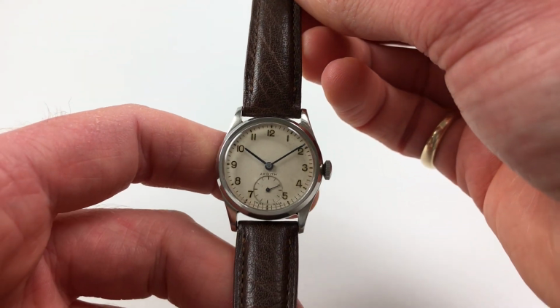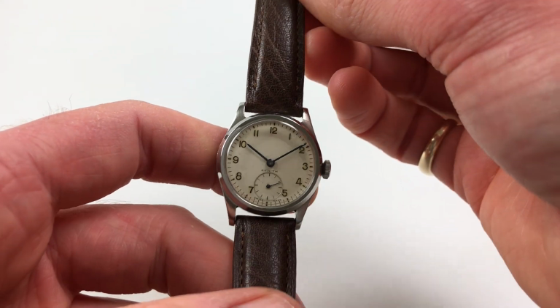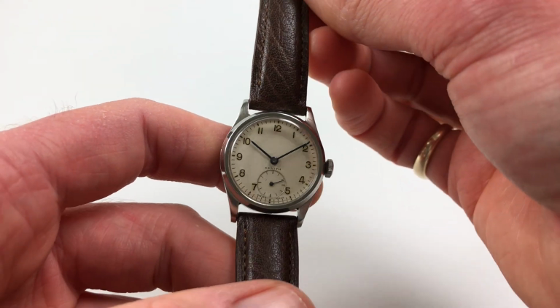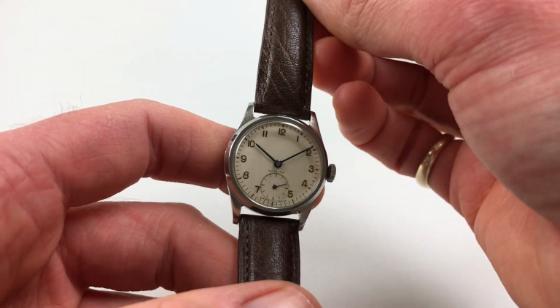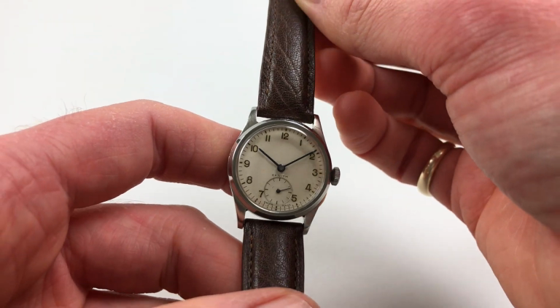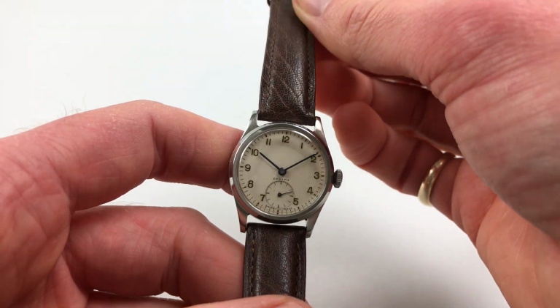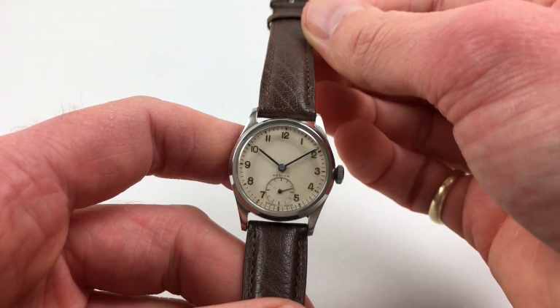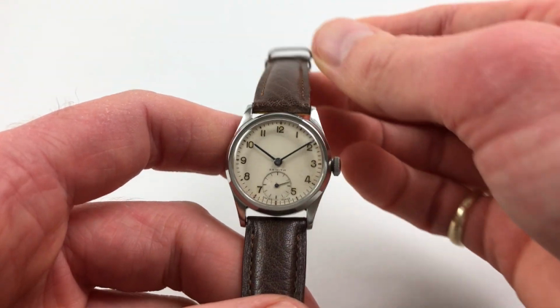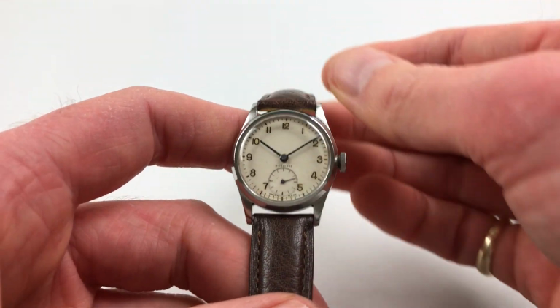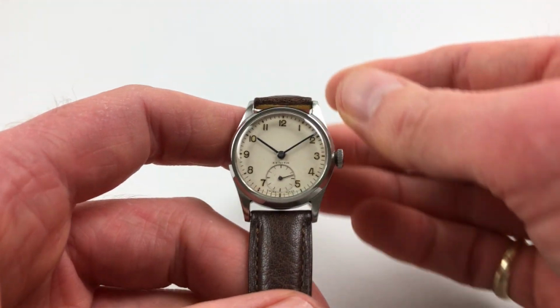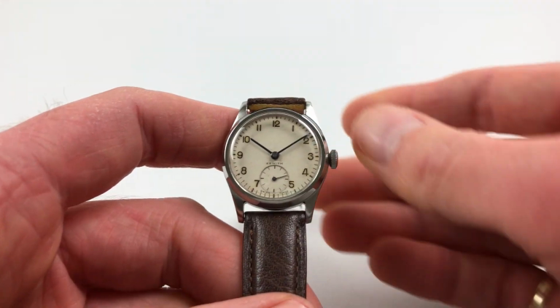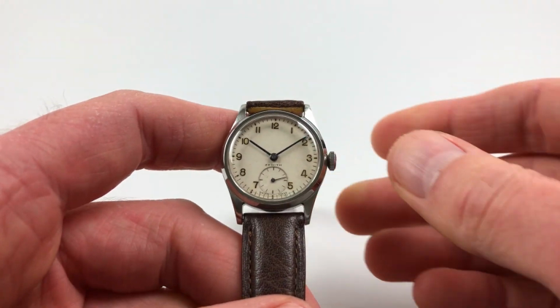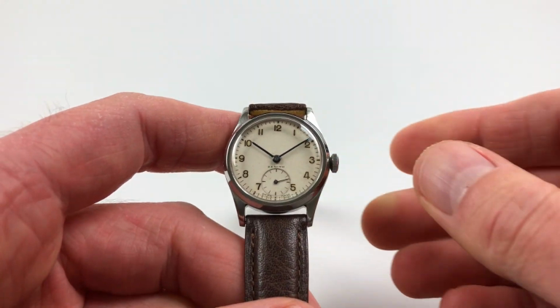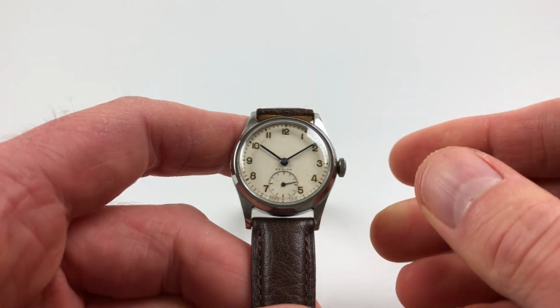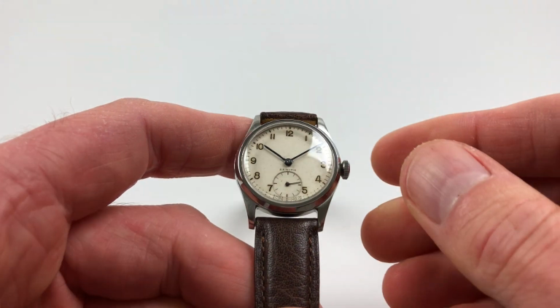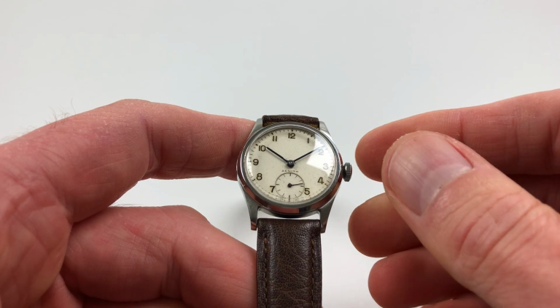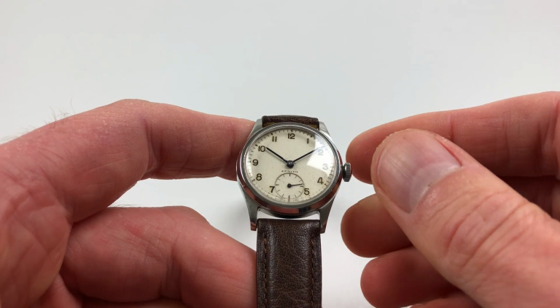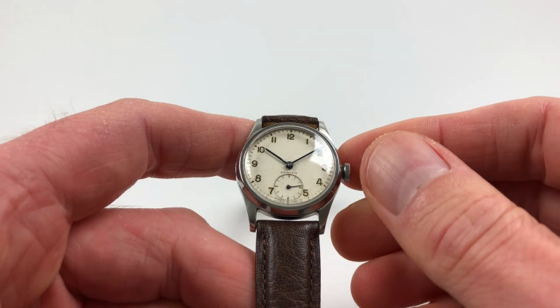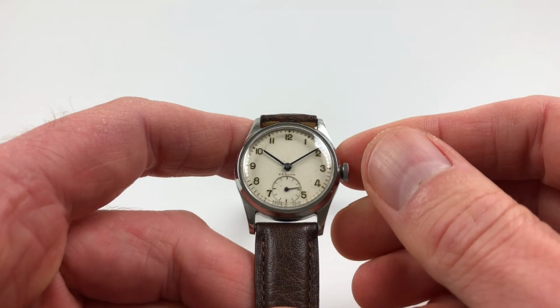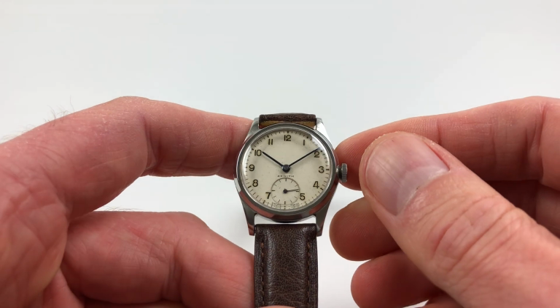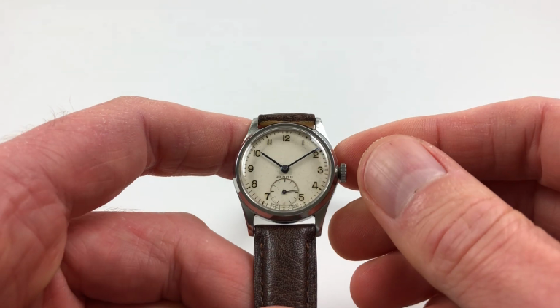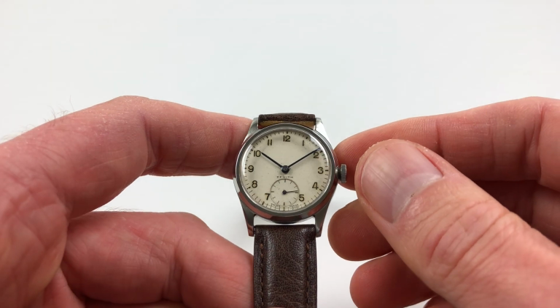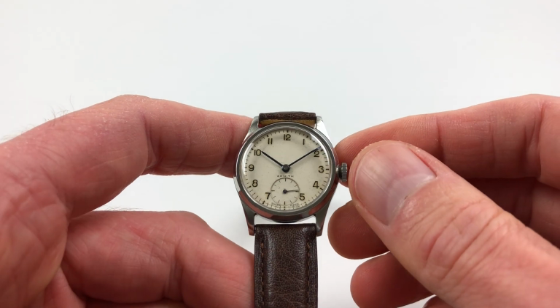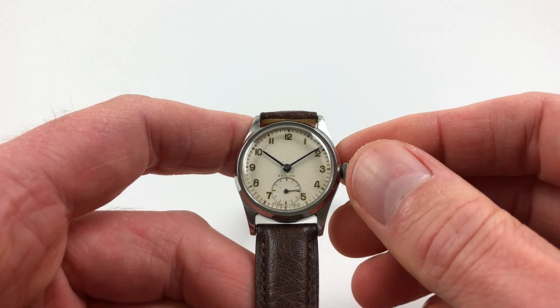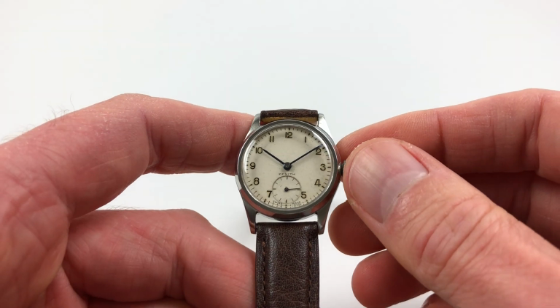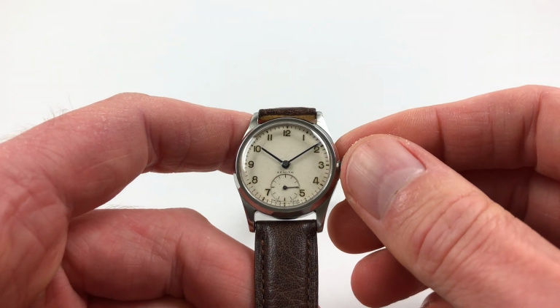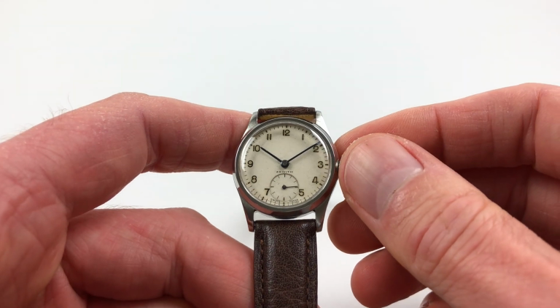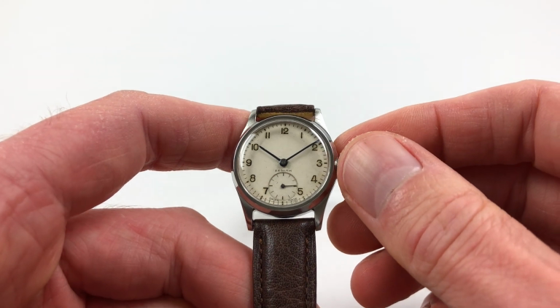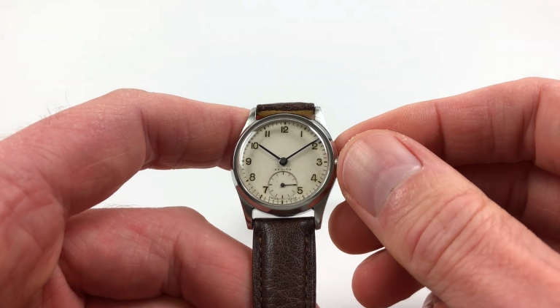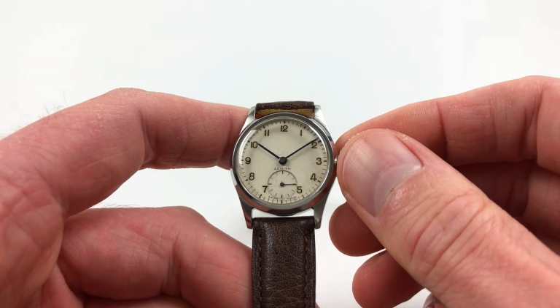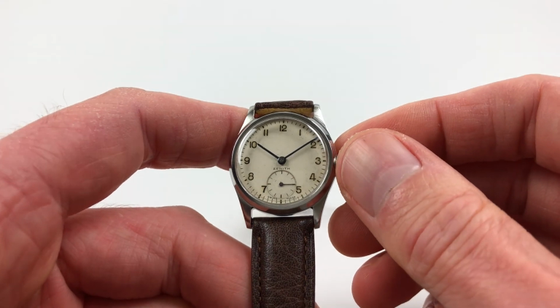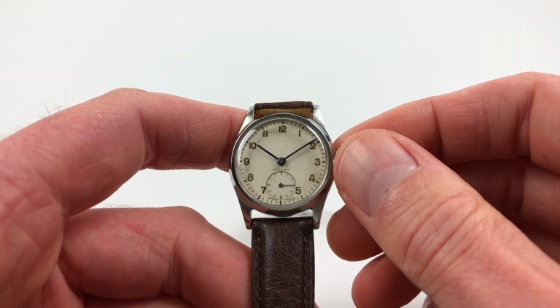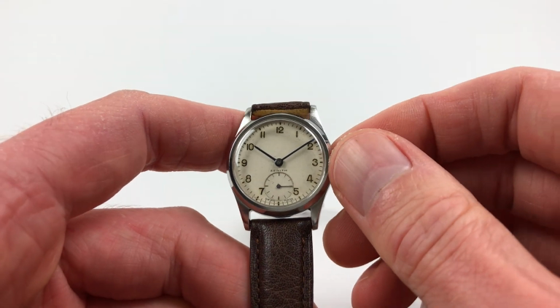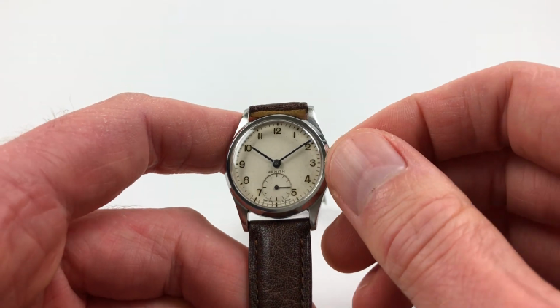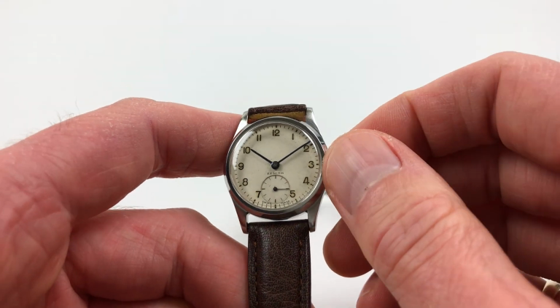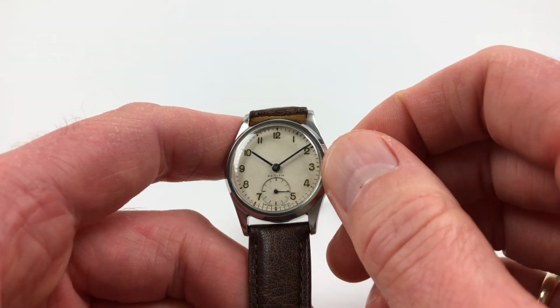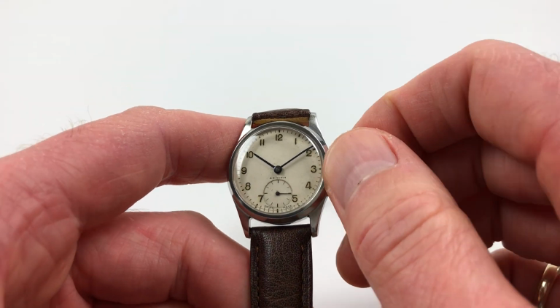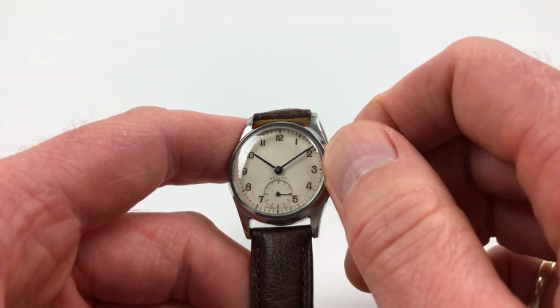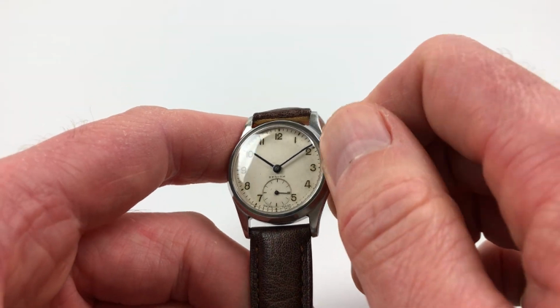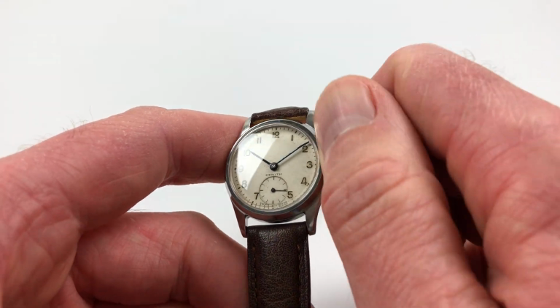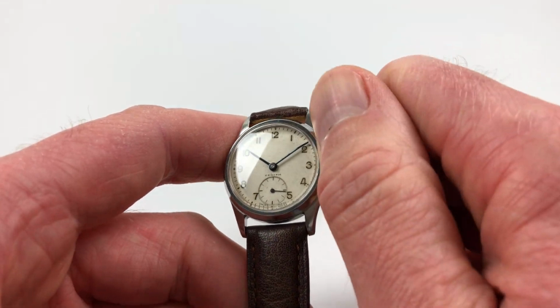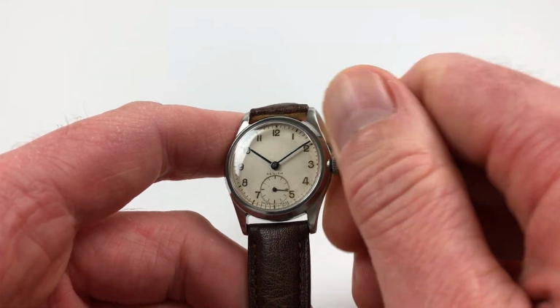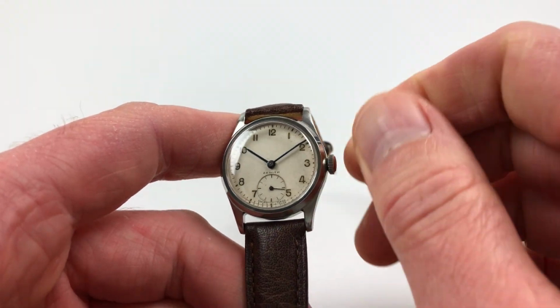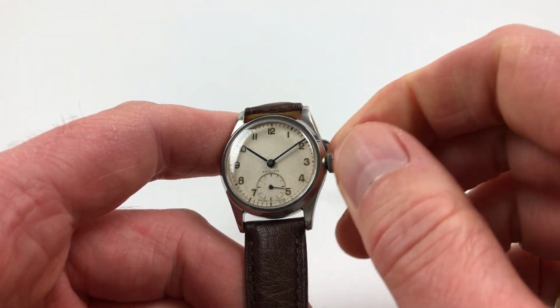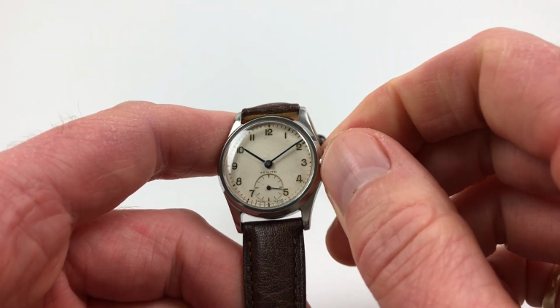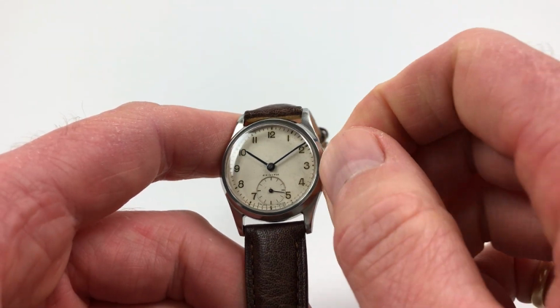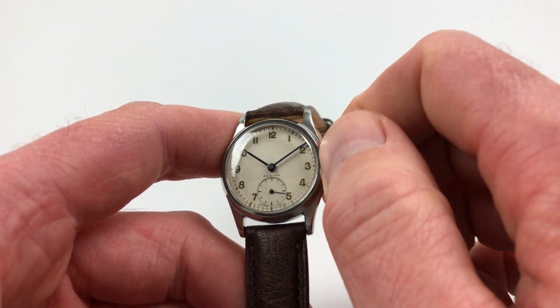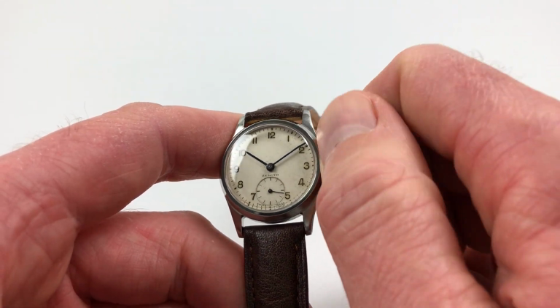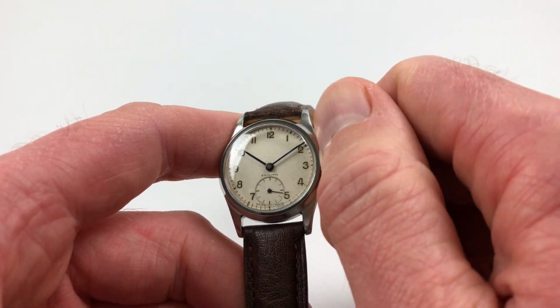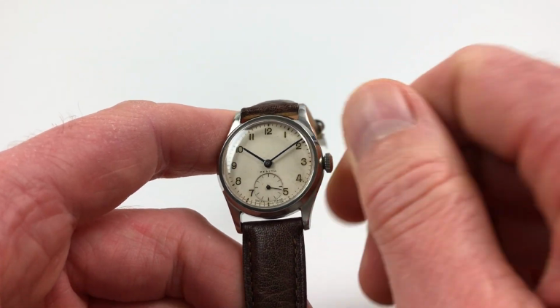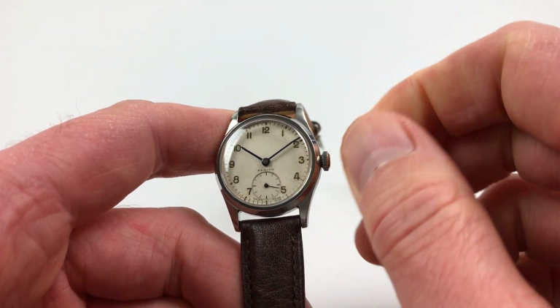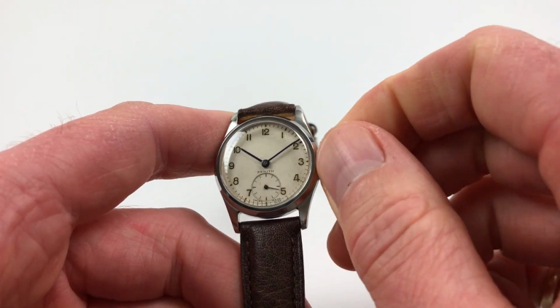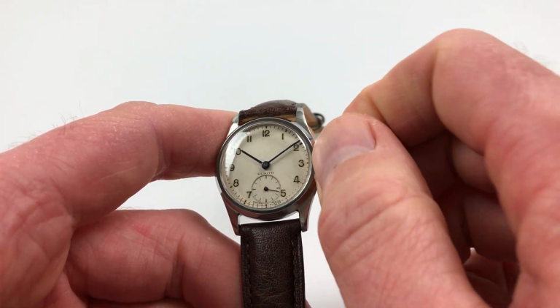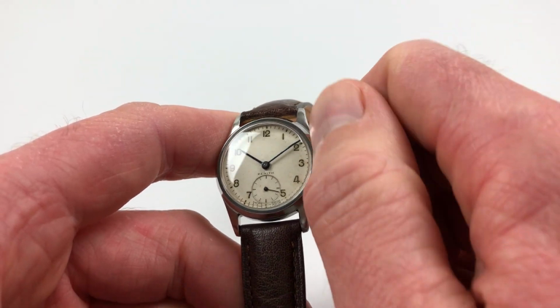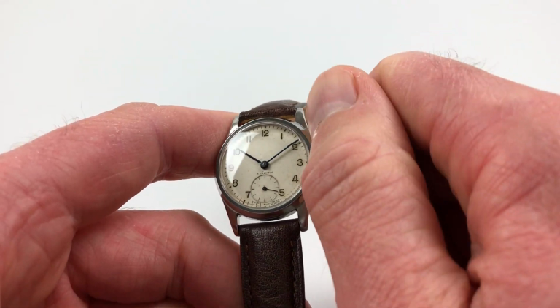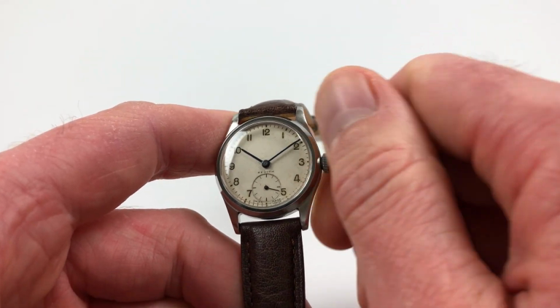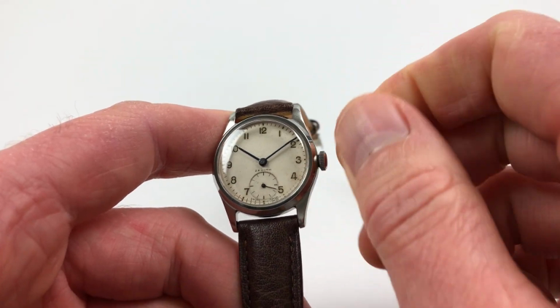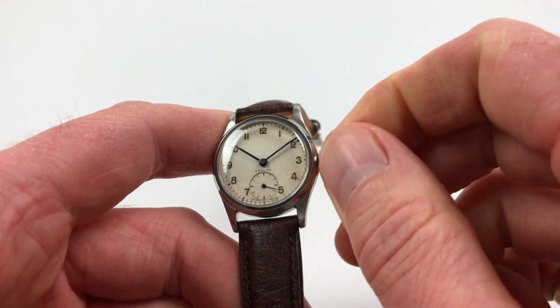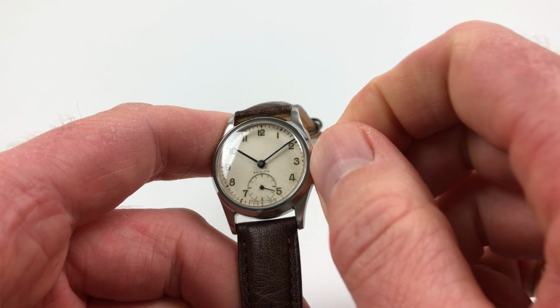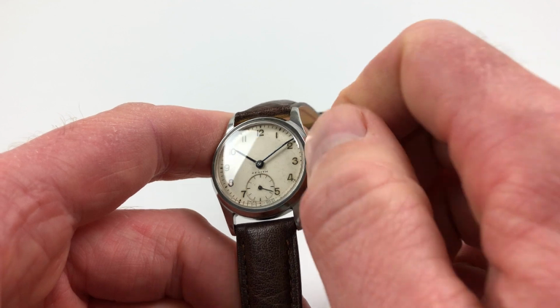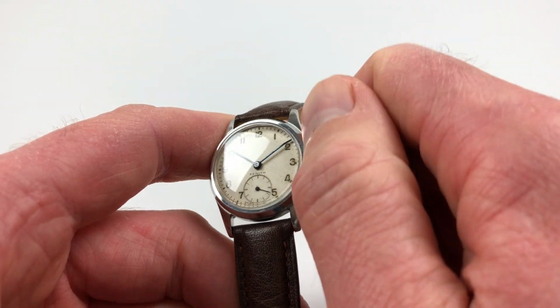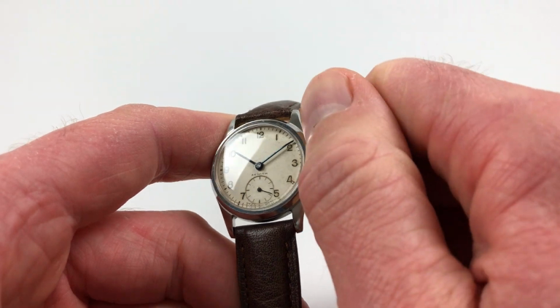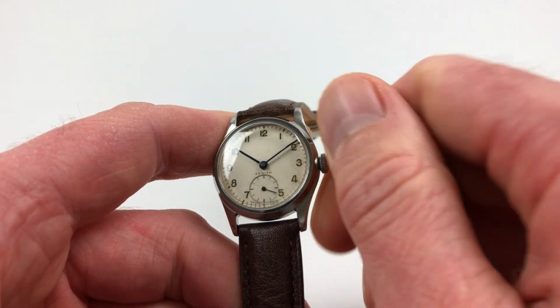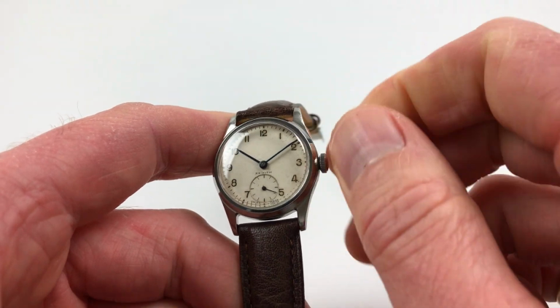It's a manual wind model, so it requires winding when being used. In order to achieve this, you just turn the crown away from you, the user, until the spring feels full.